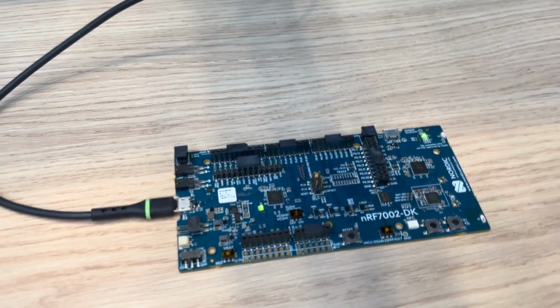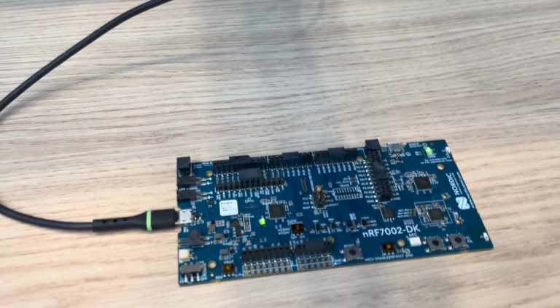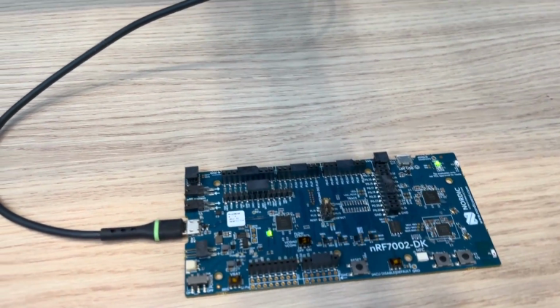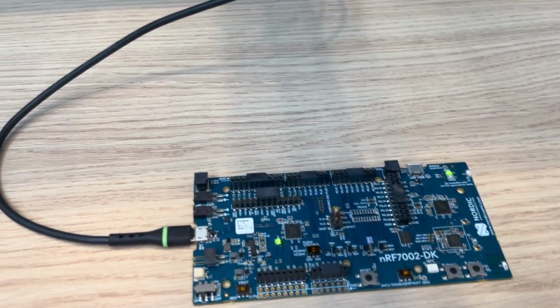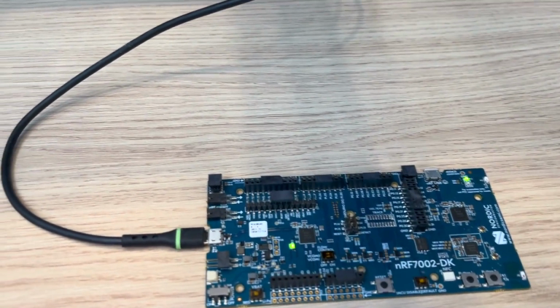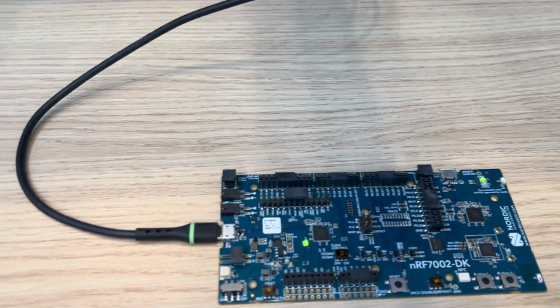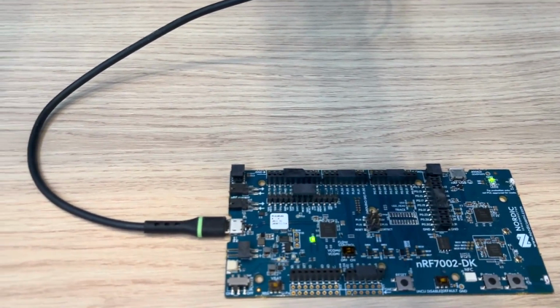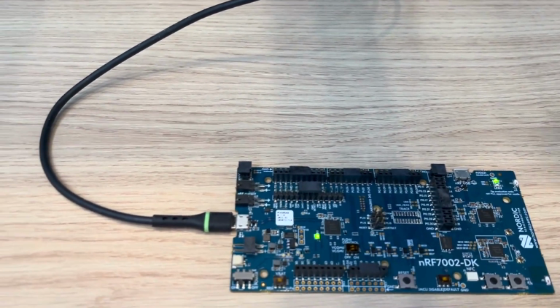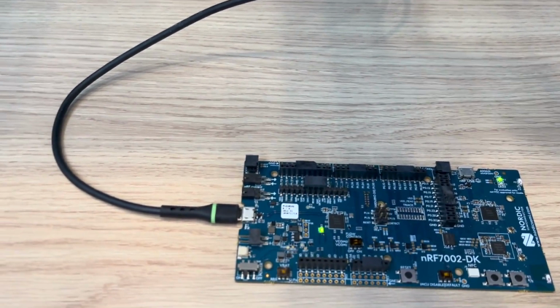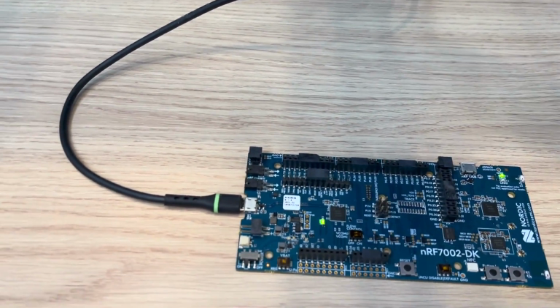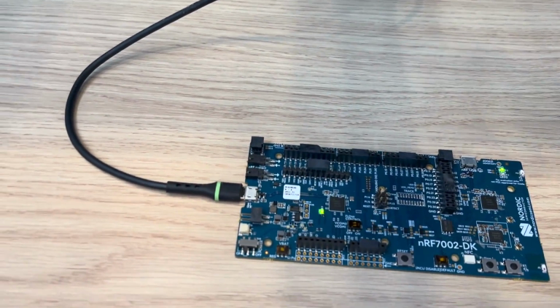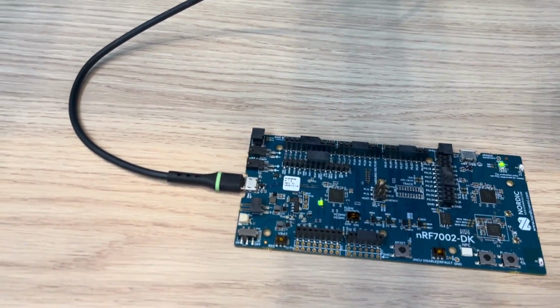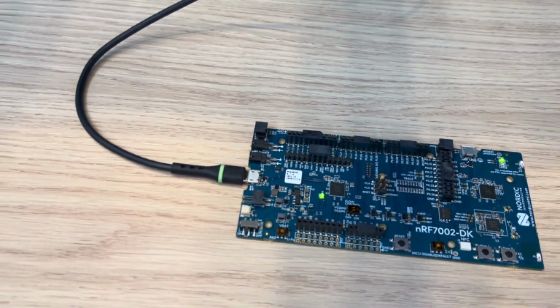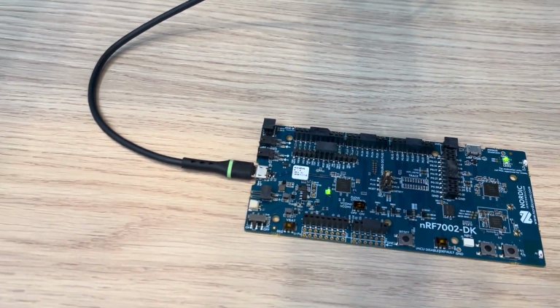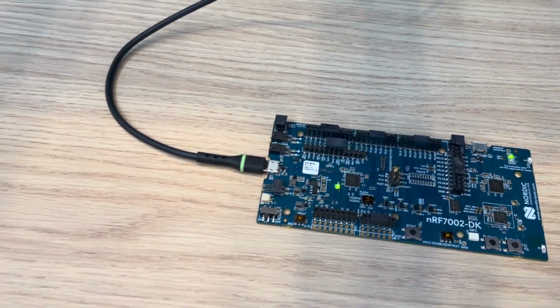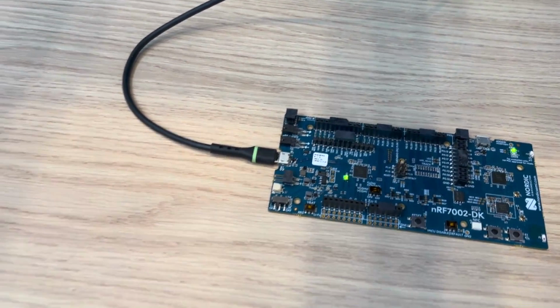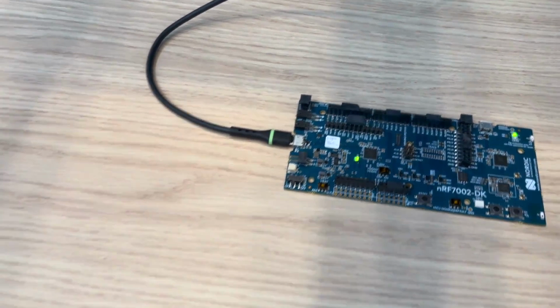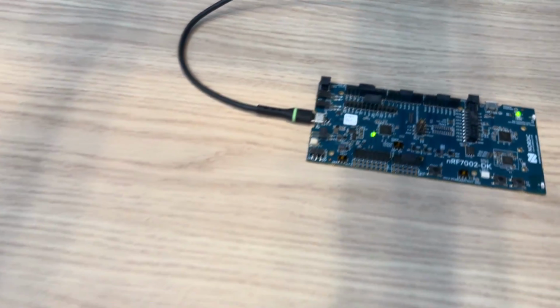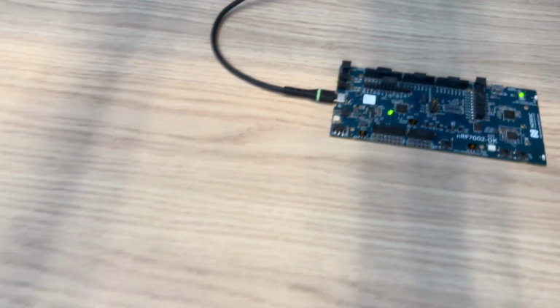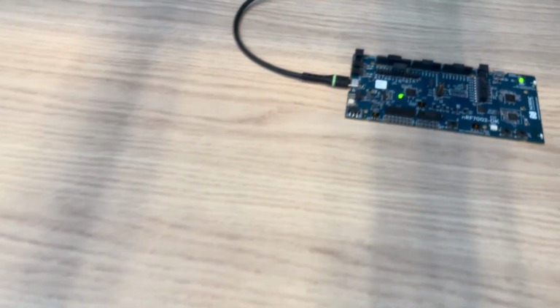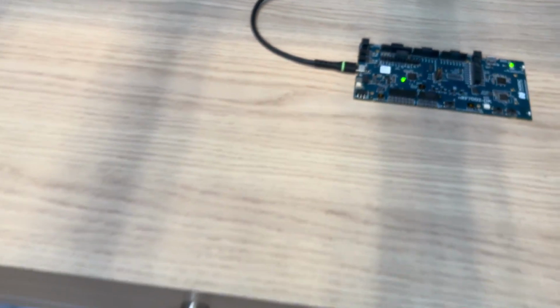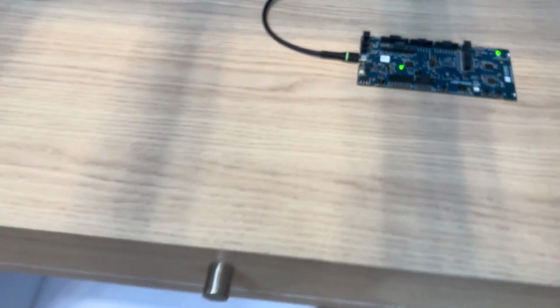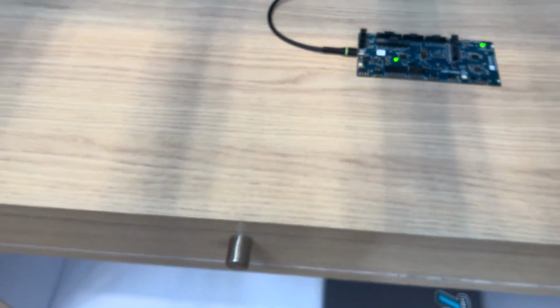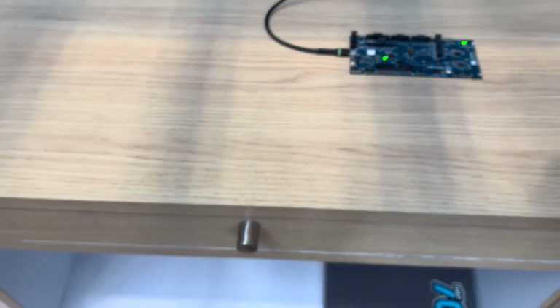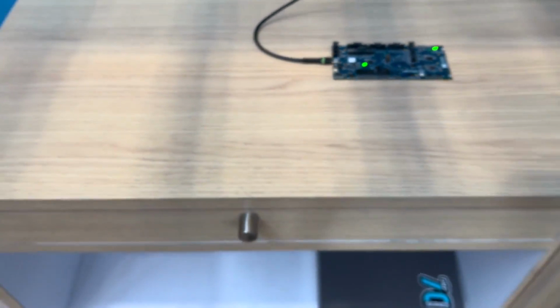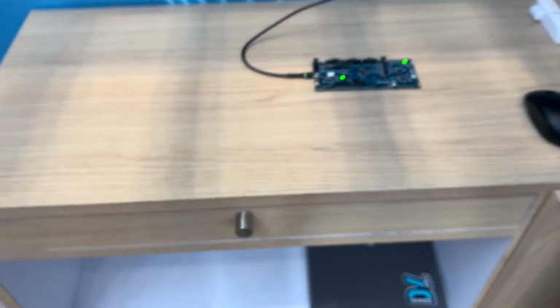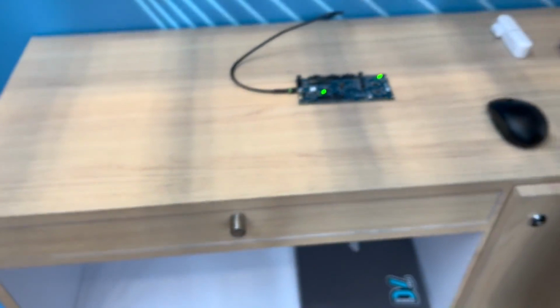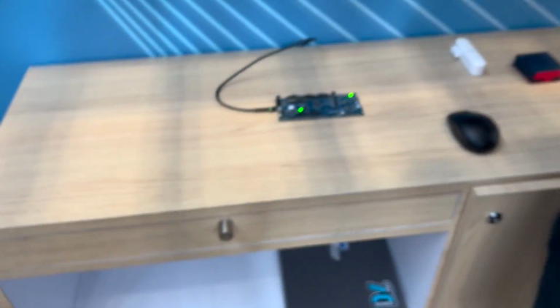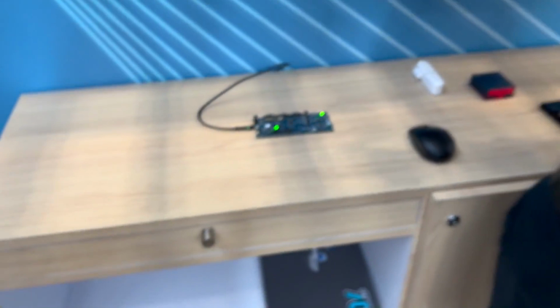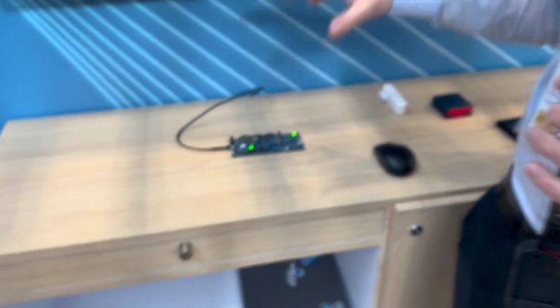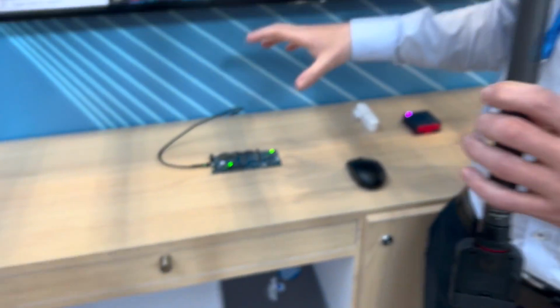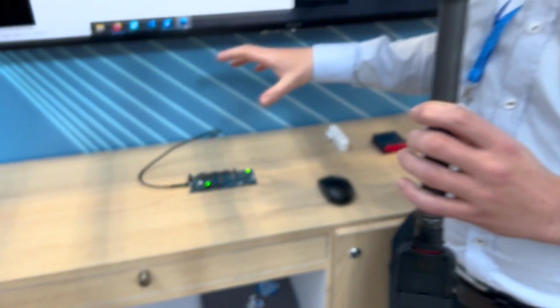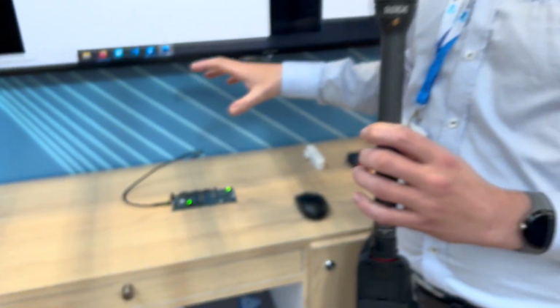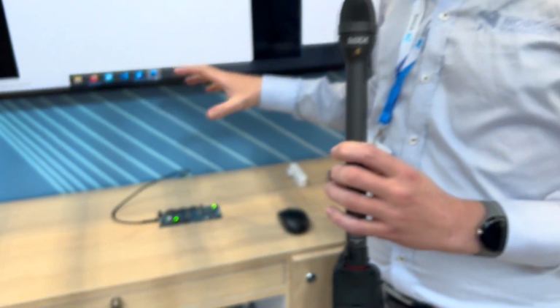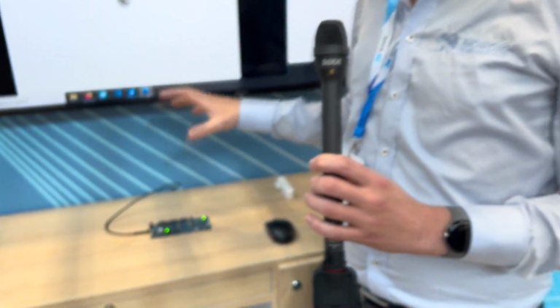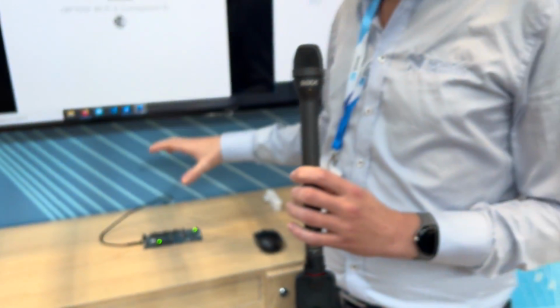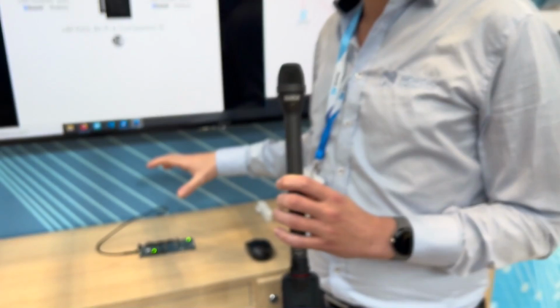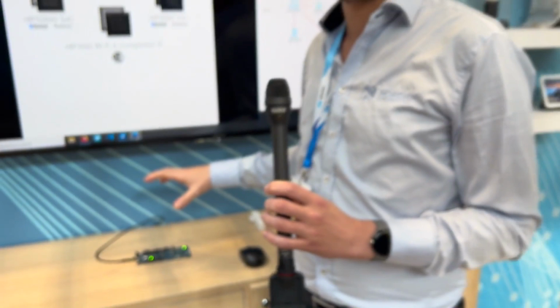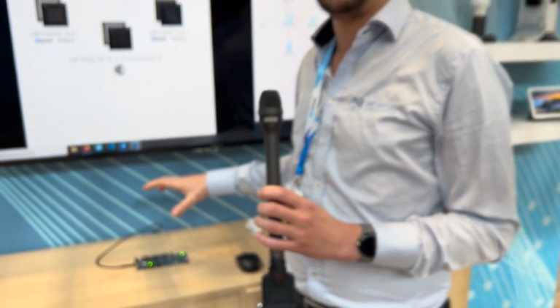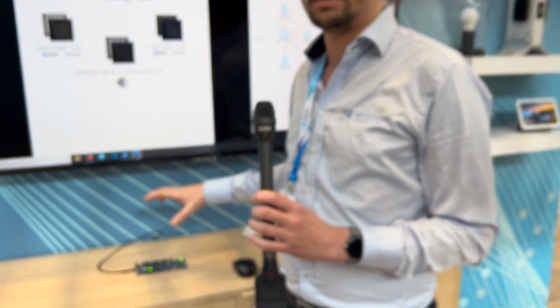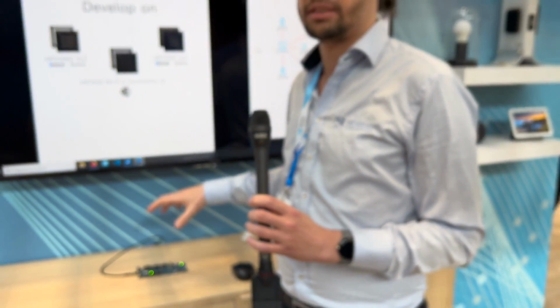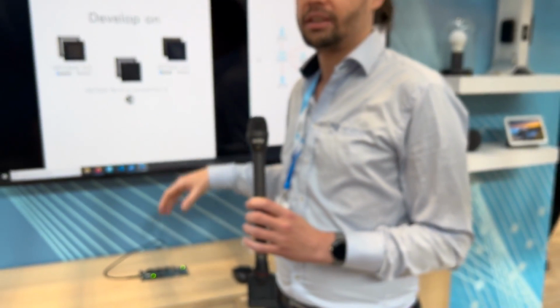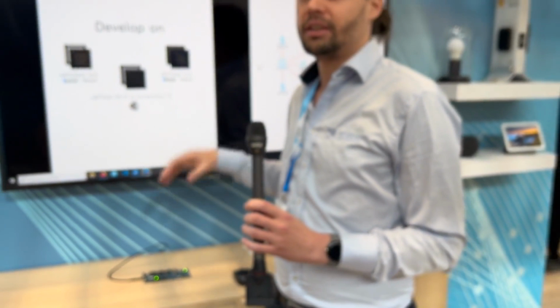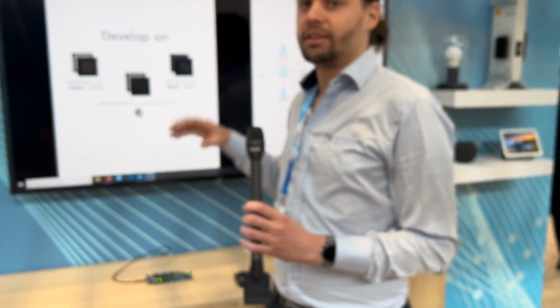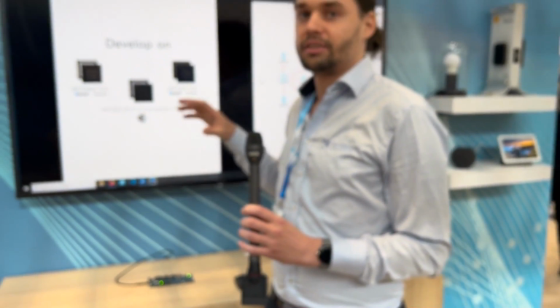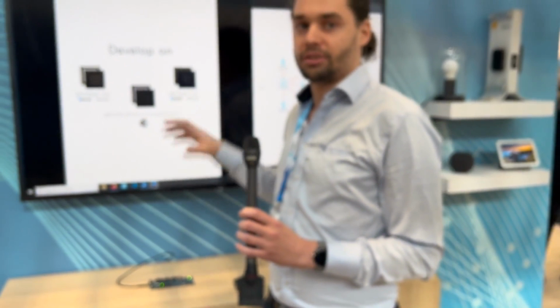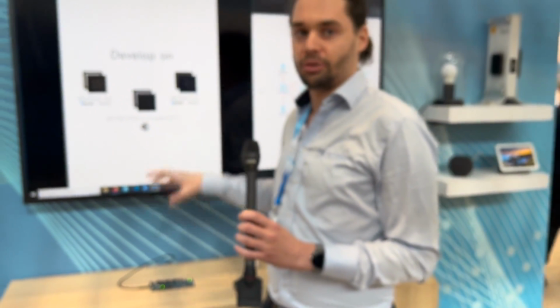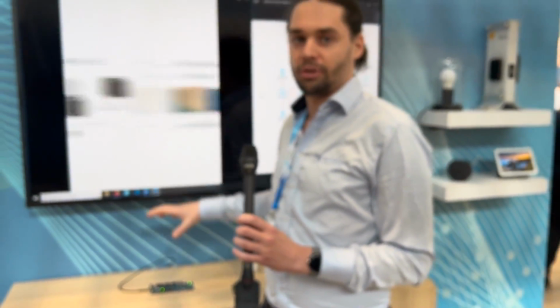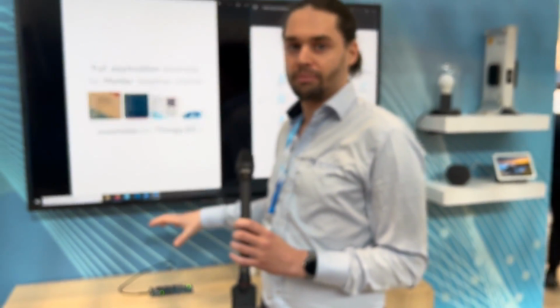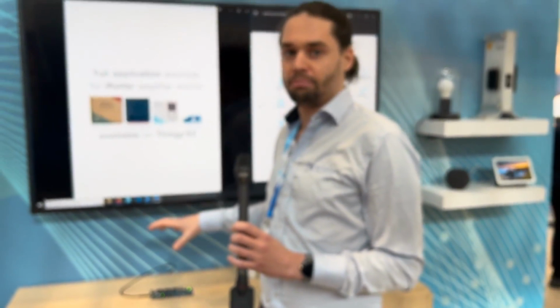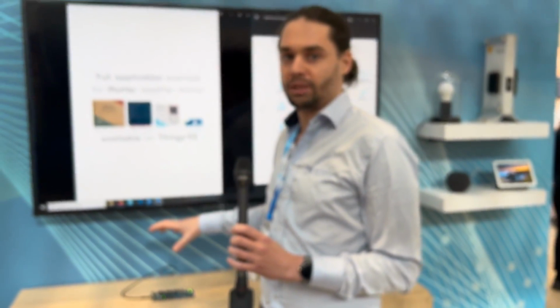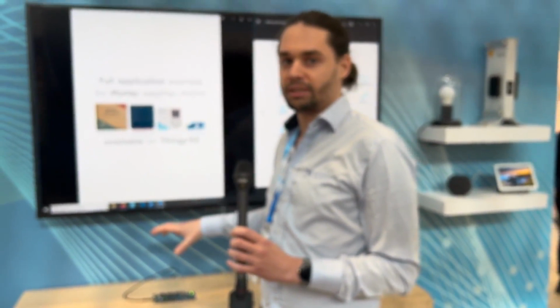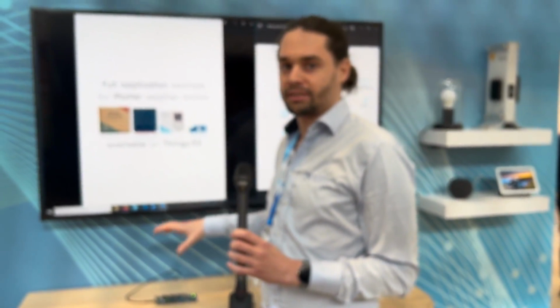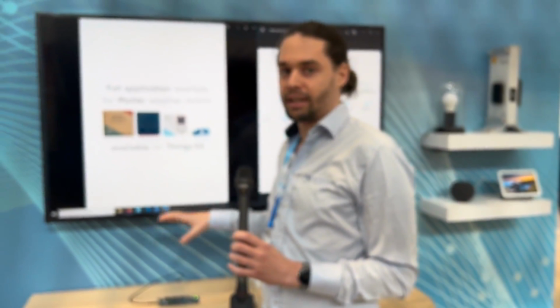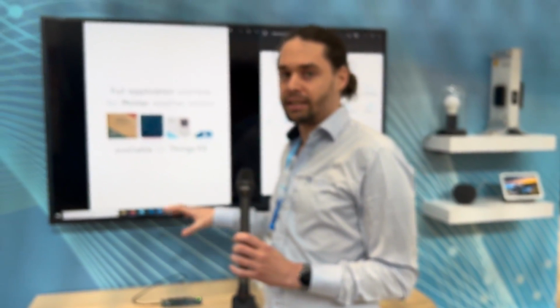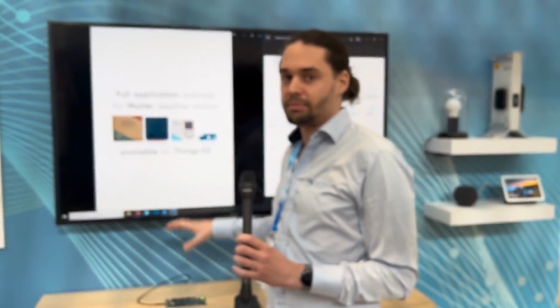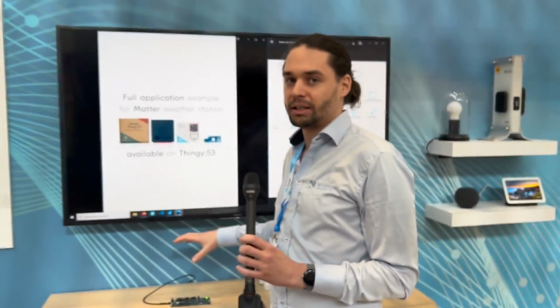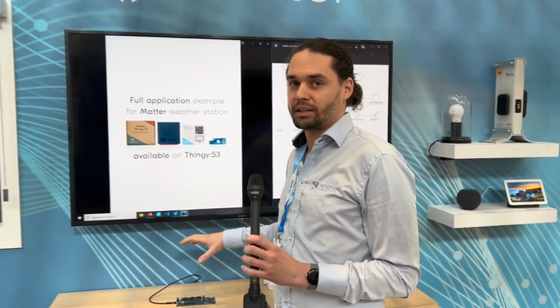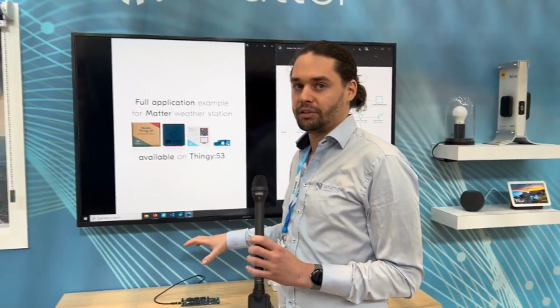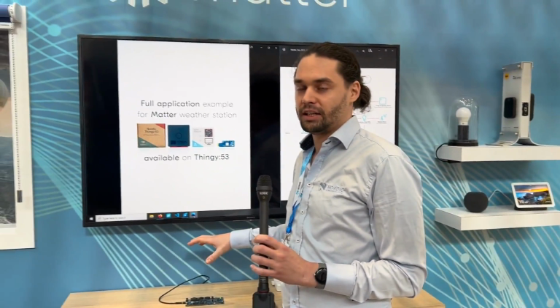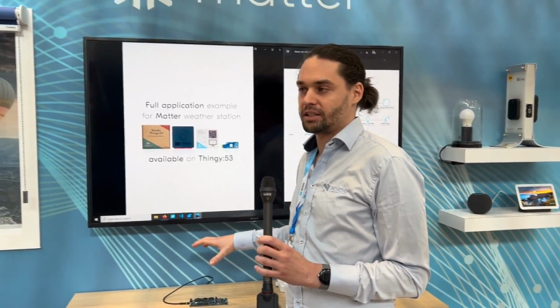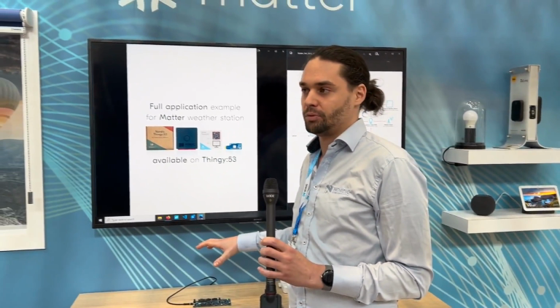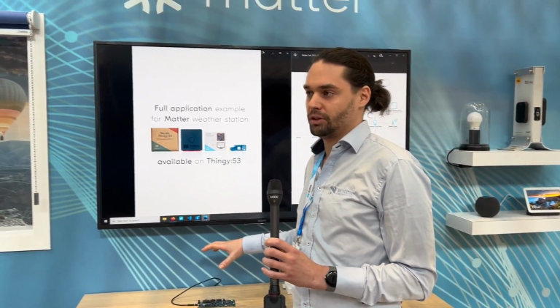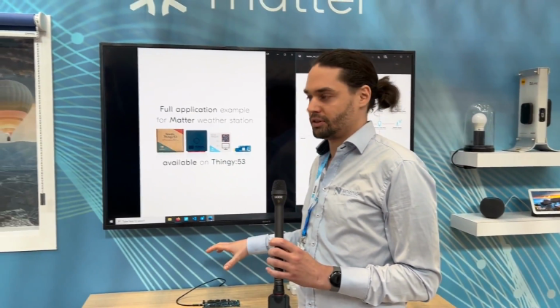The dev kit also has an nRF5340, which is a multi-protocol SoC. So it has Bluetooth, it has Thread, it has Wi-Fi. This kit has everything you need to build any Matter device you want.